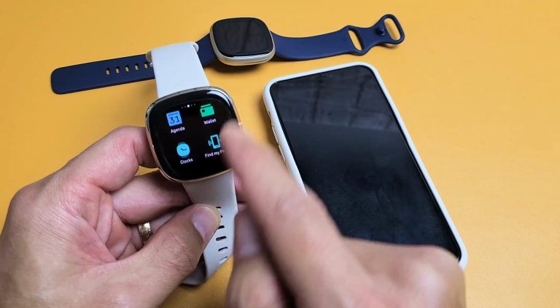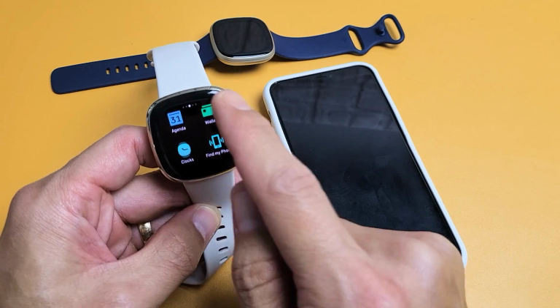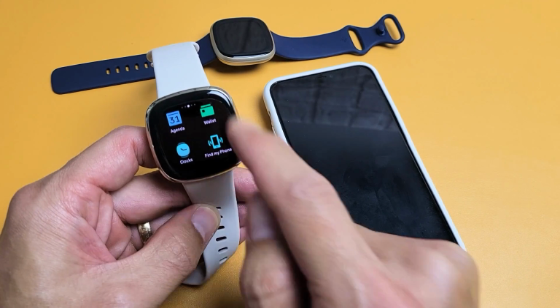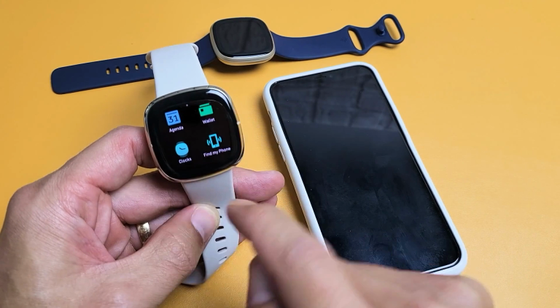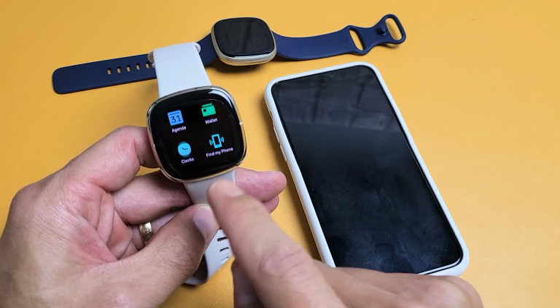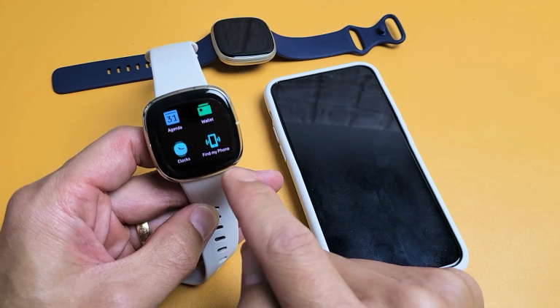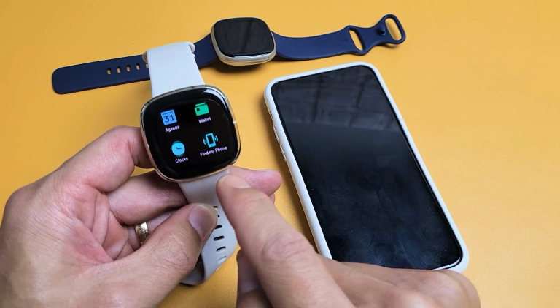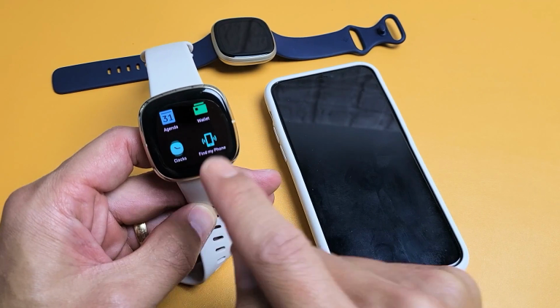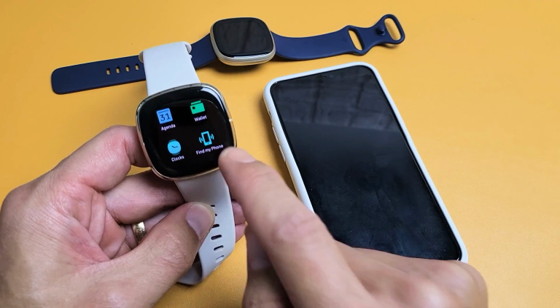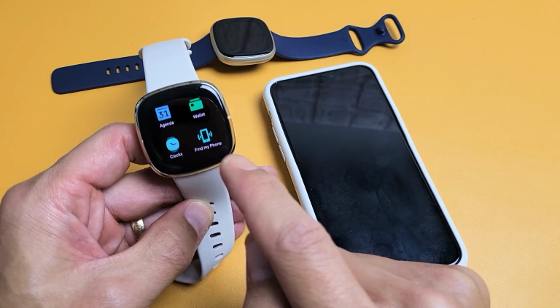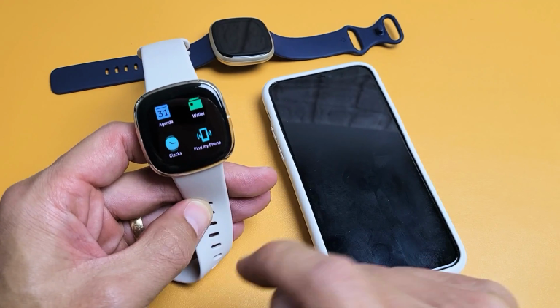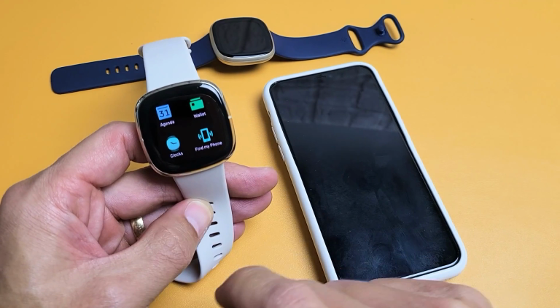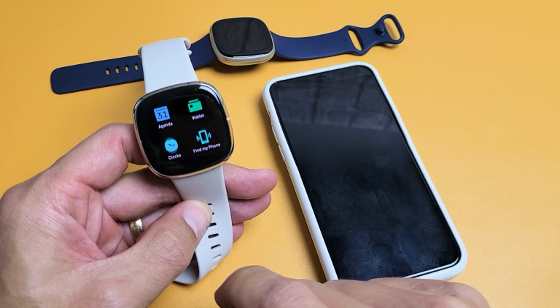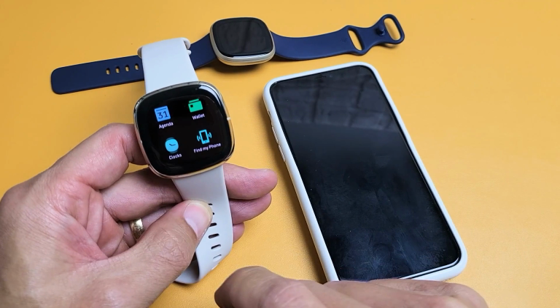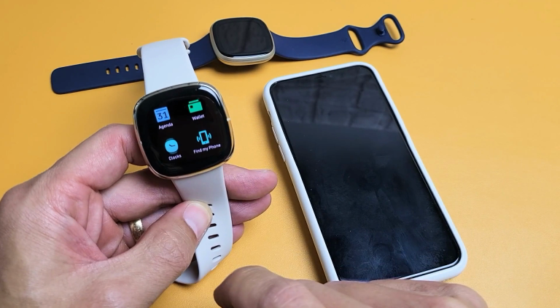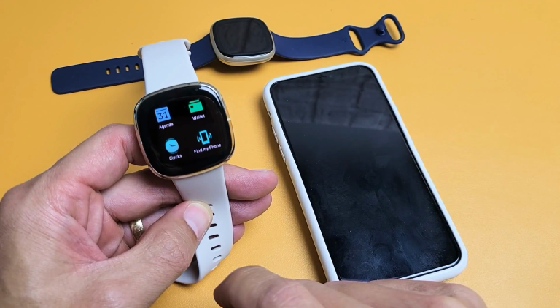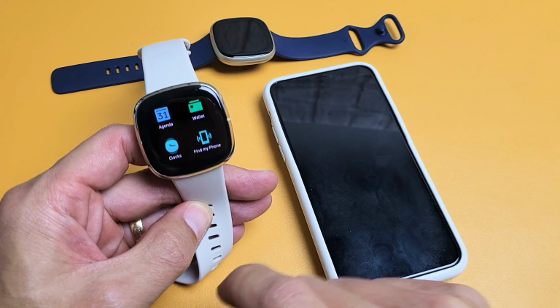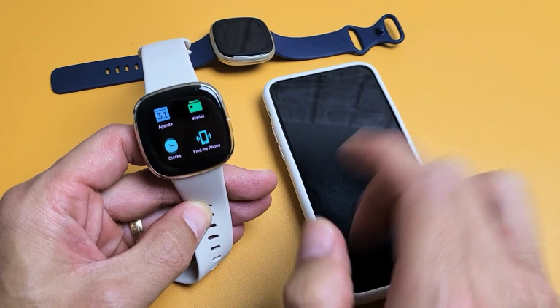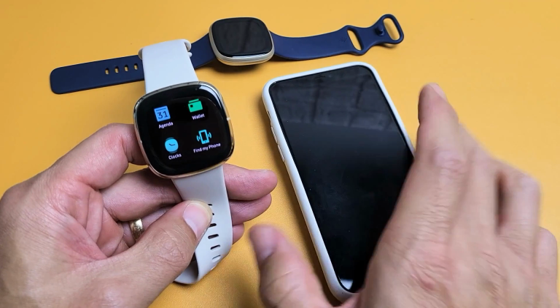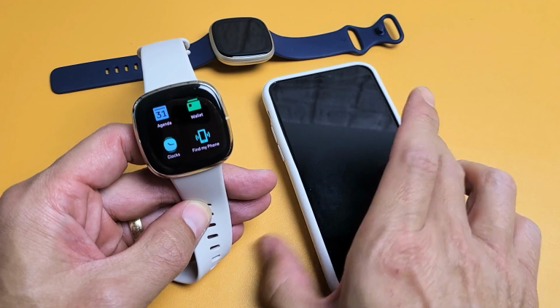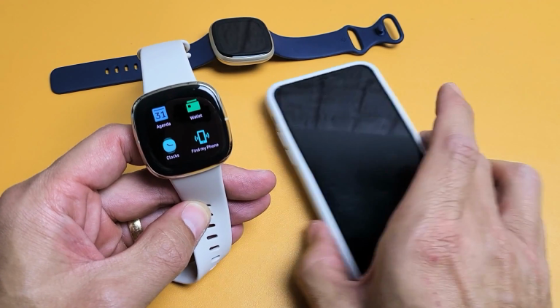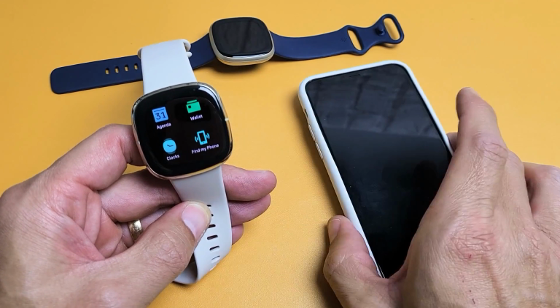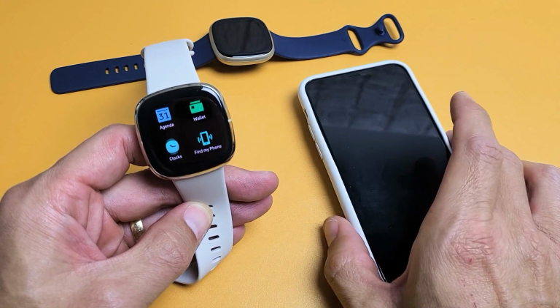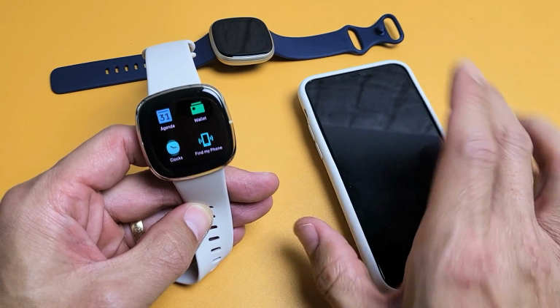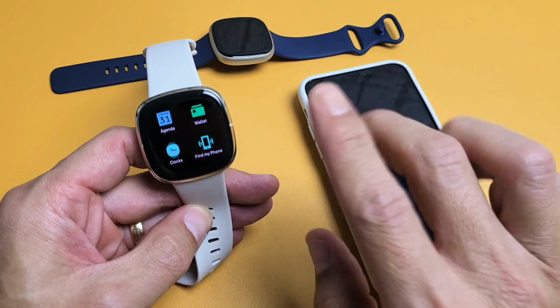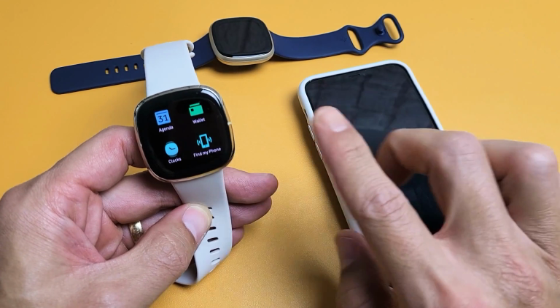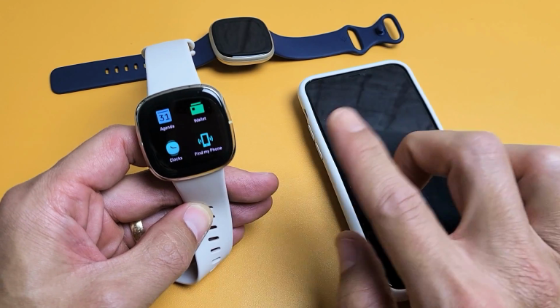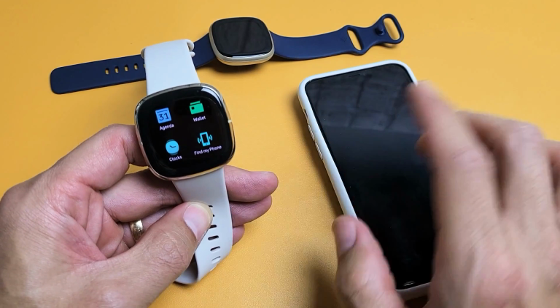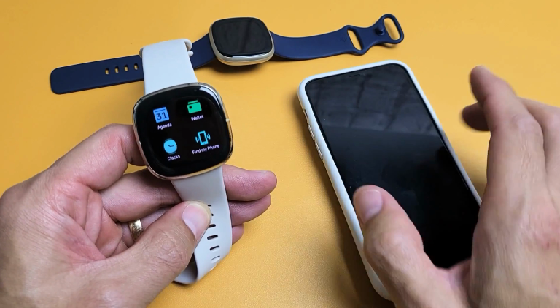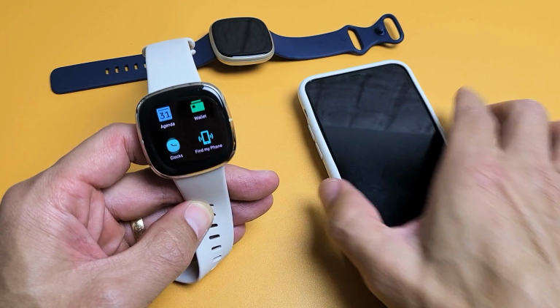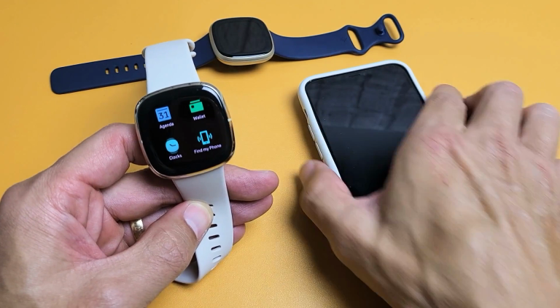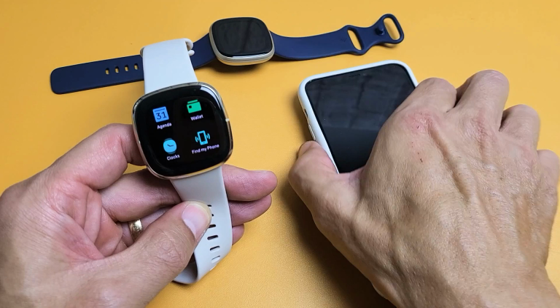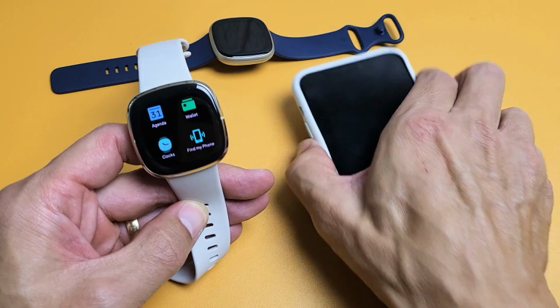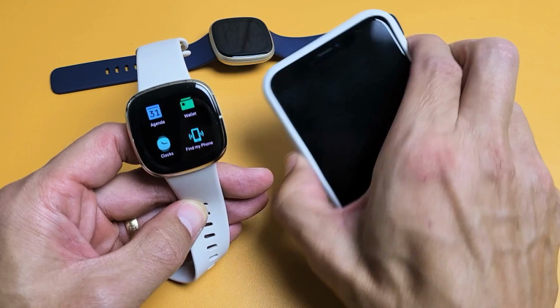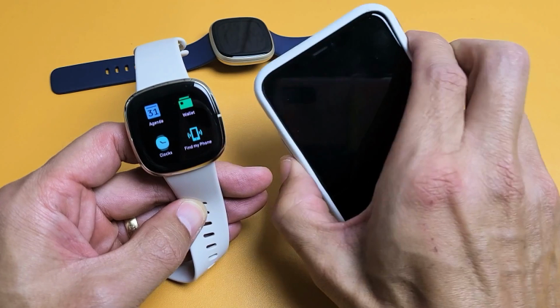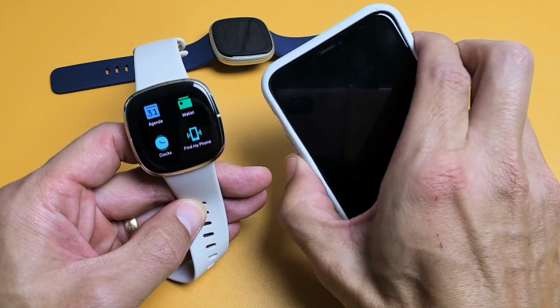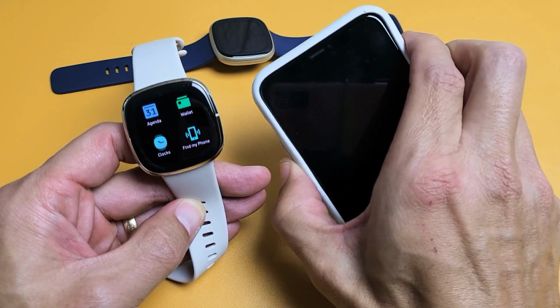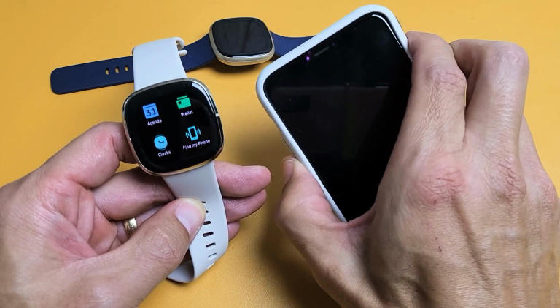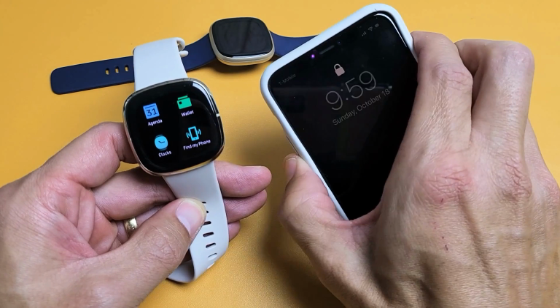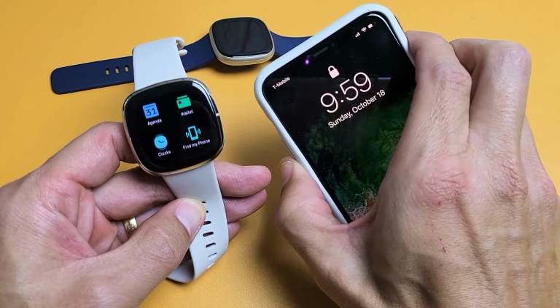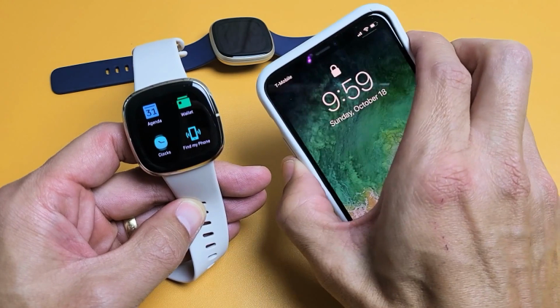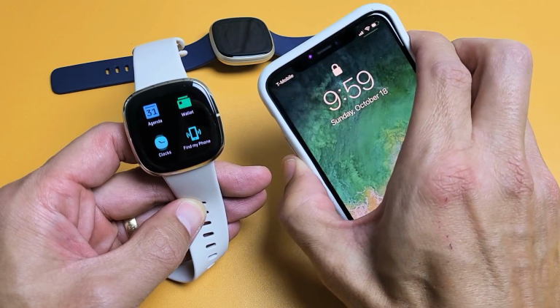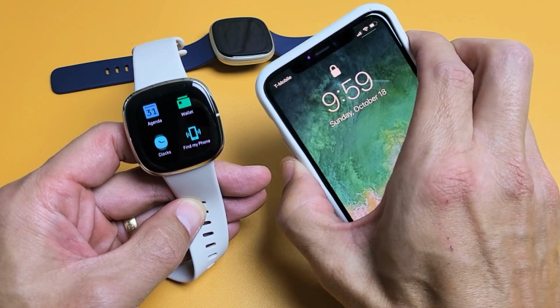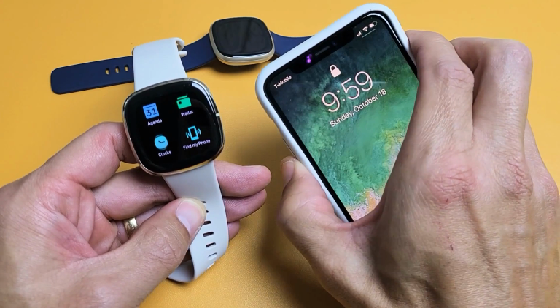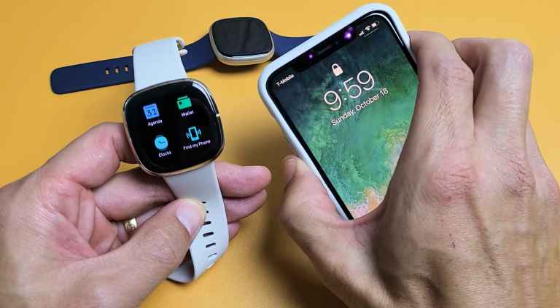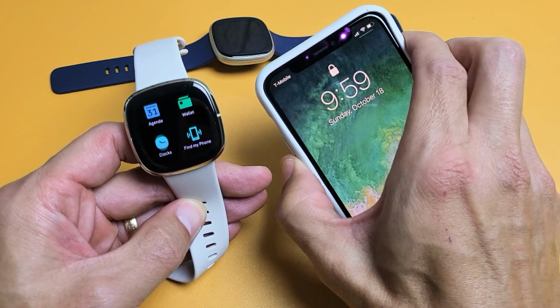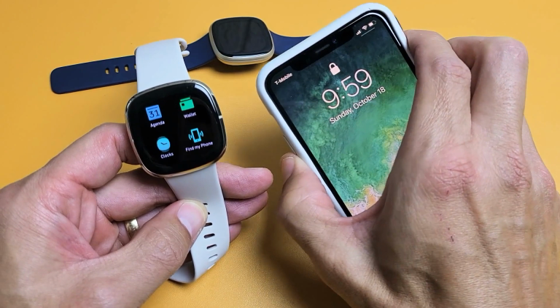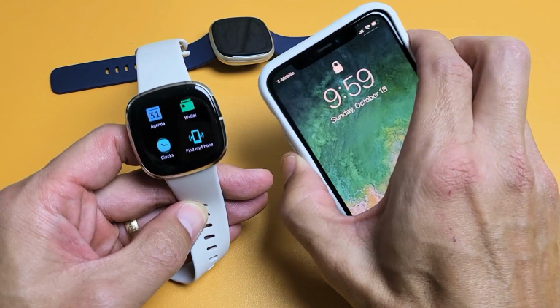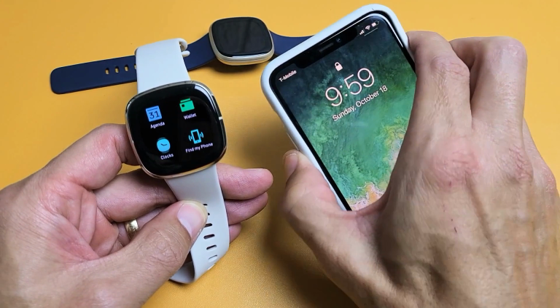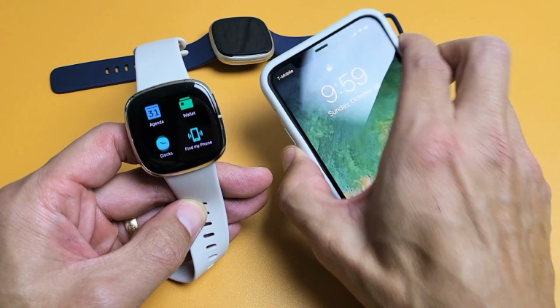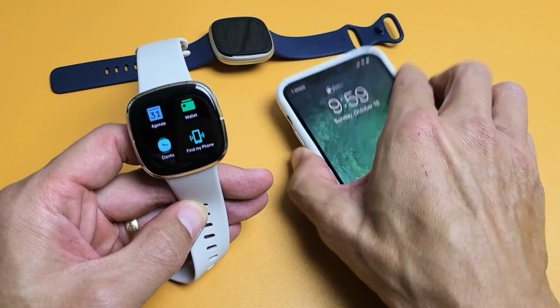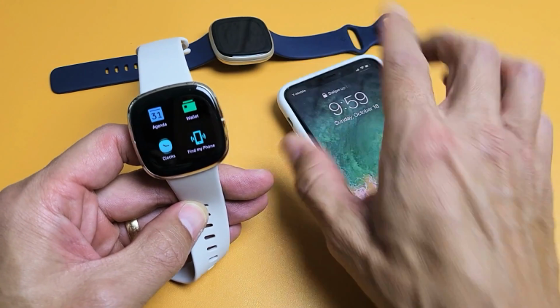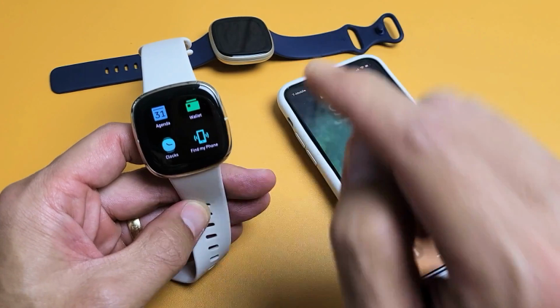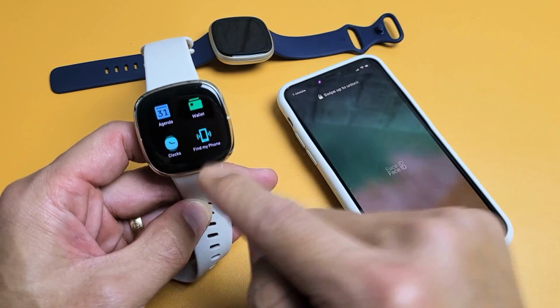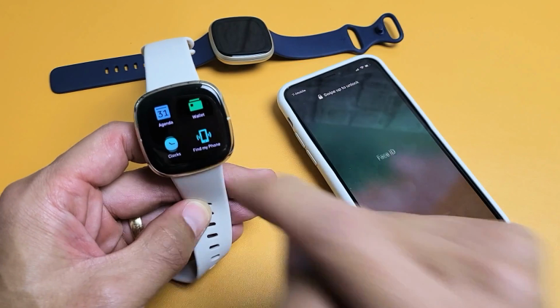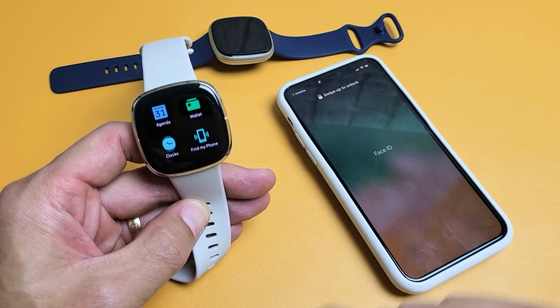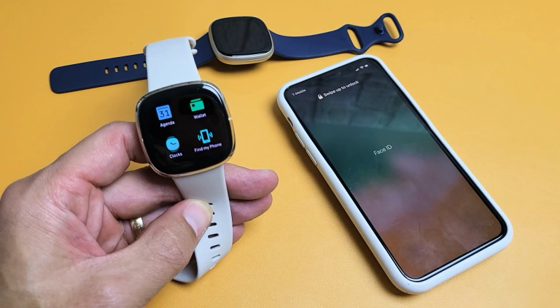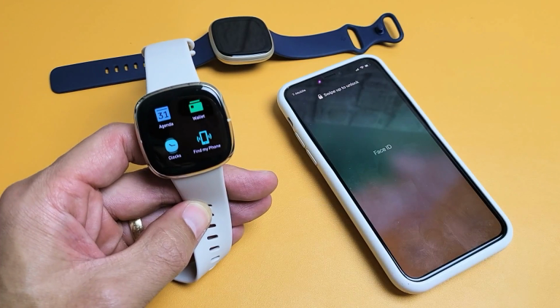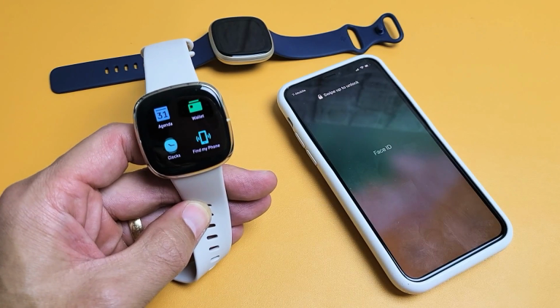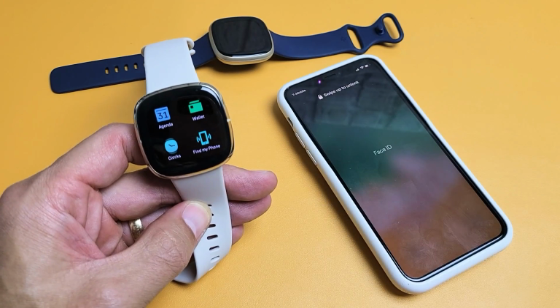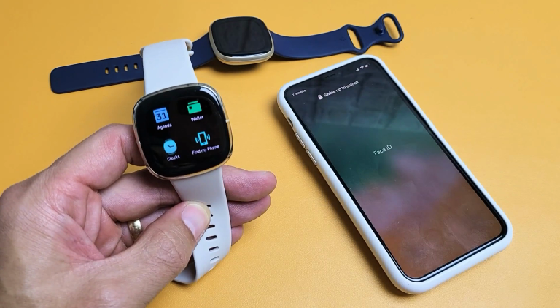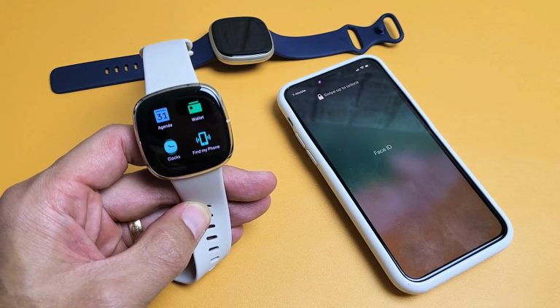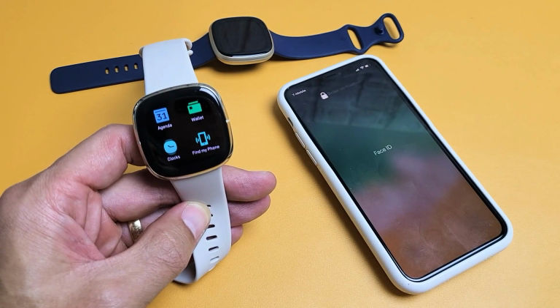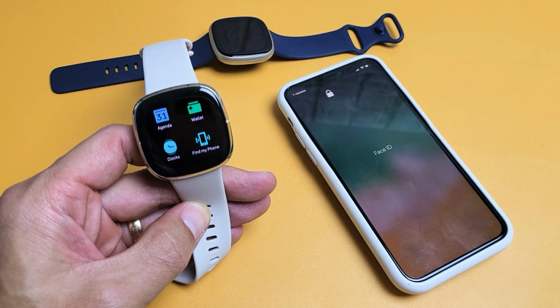And then hopefully you see Find My Phone. Also take note, even if your phone is totally silent, it's still going to ring.